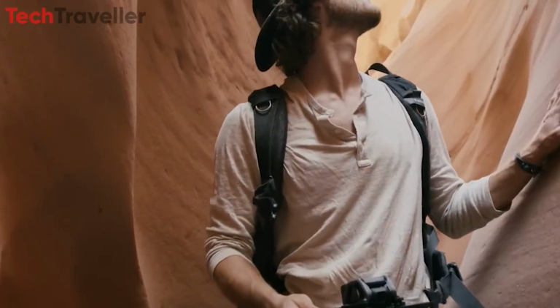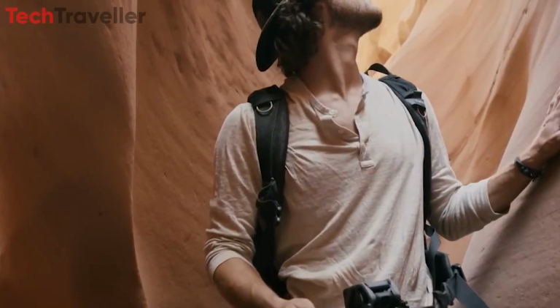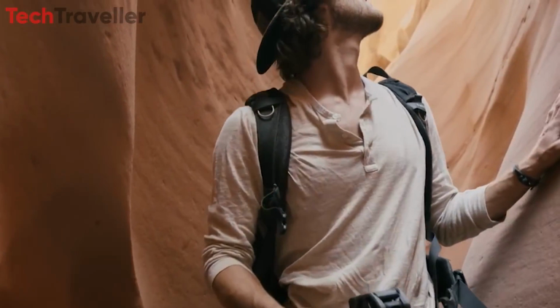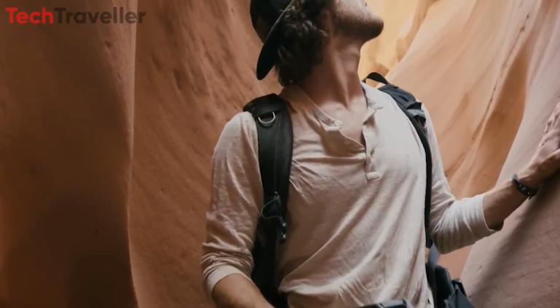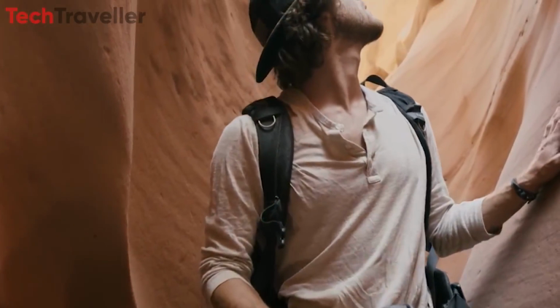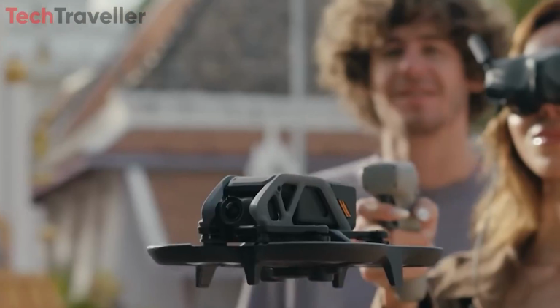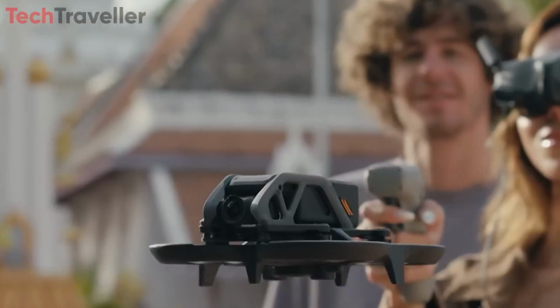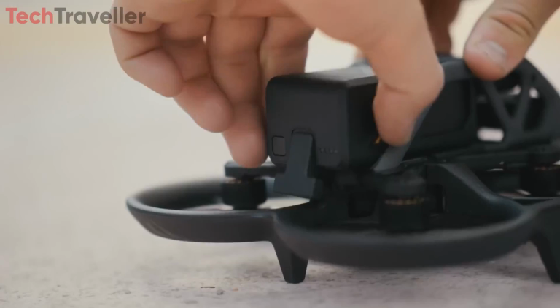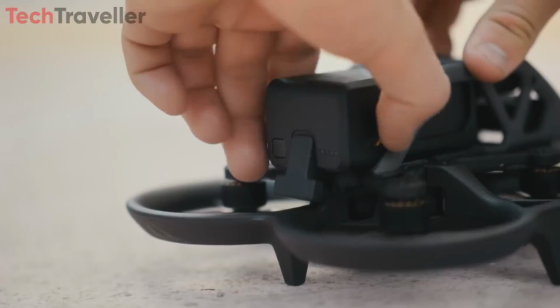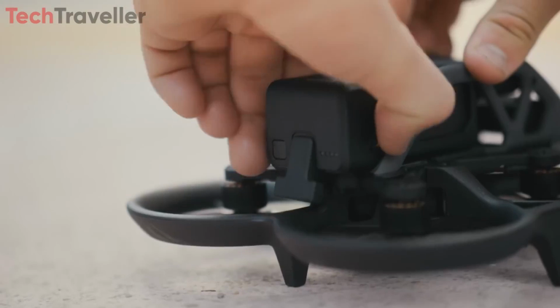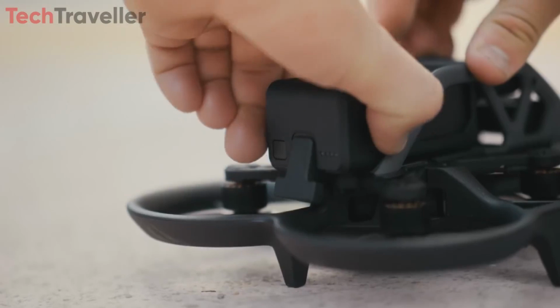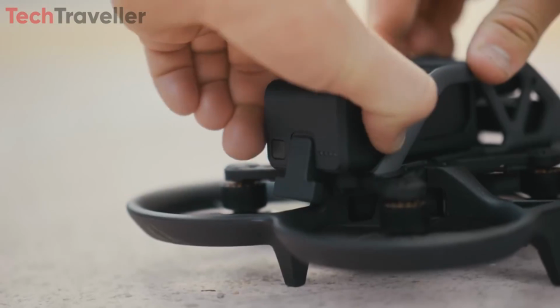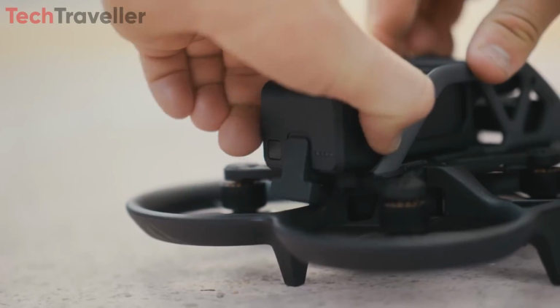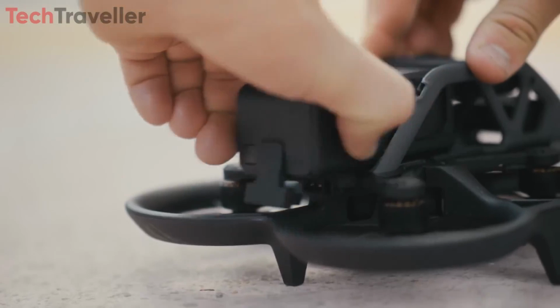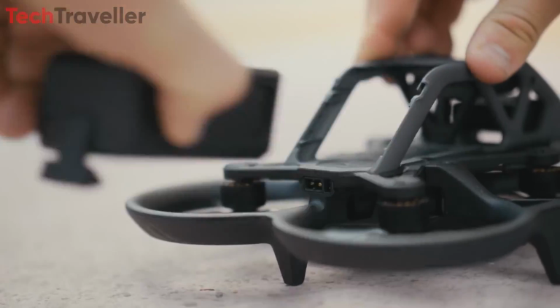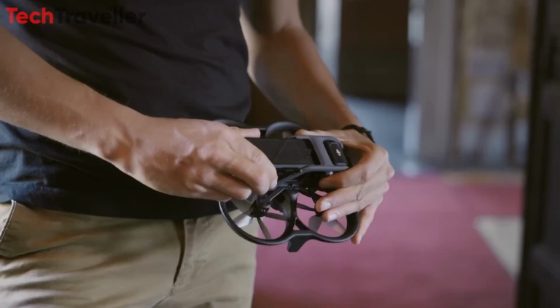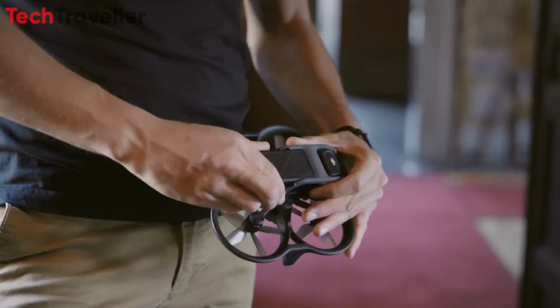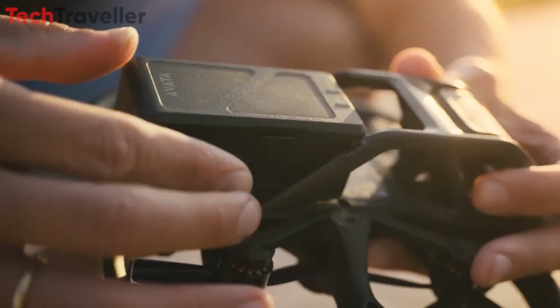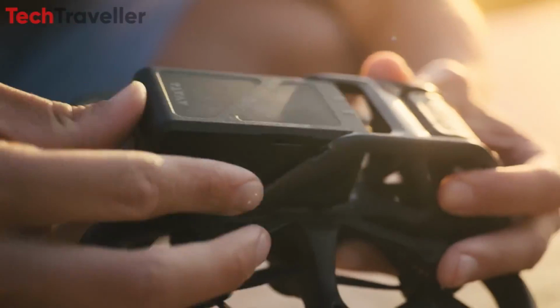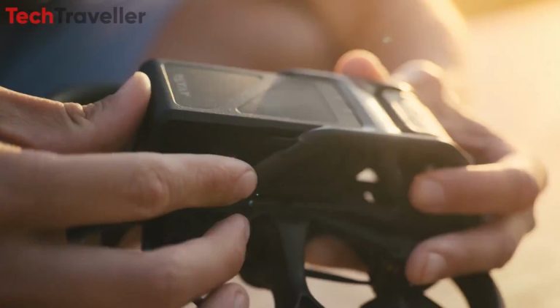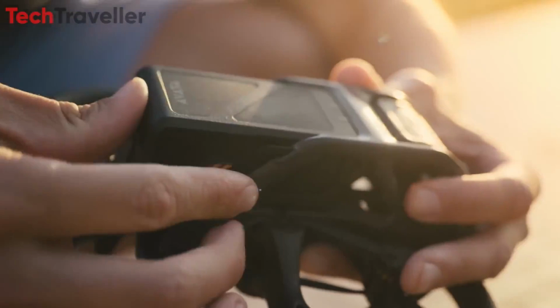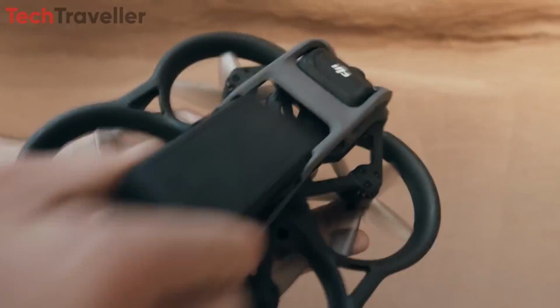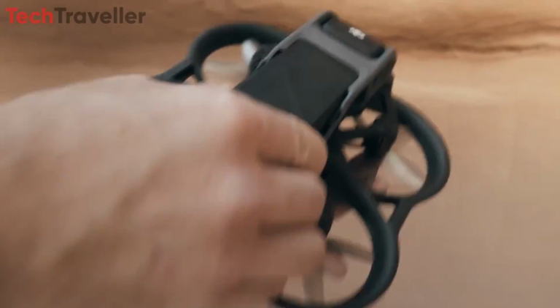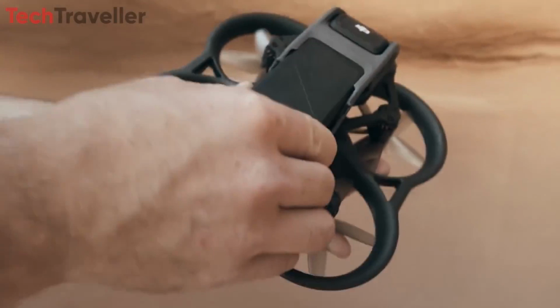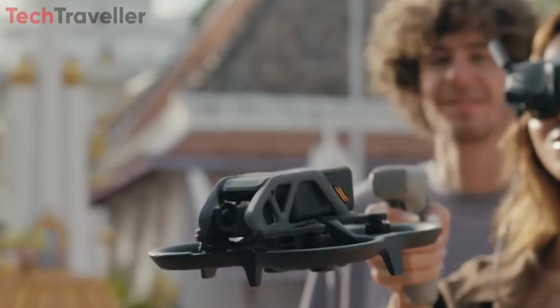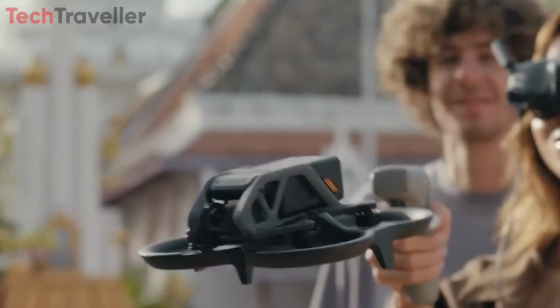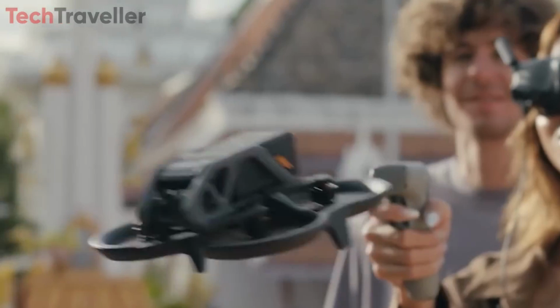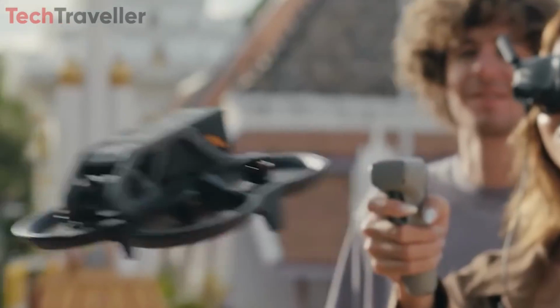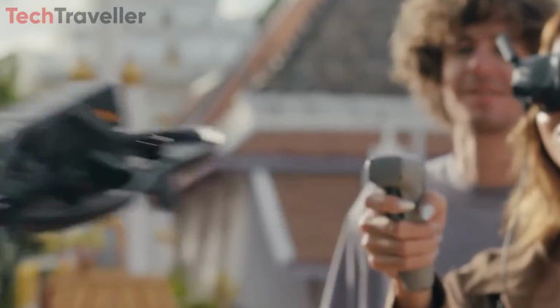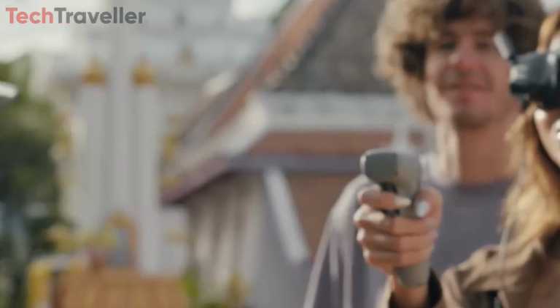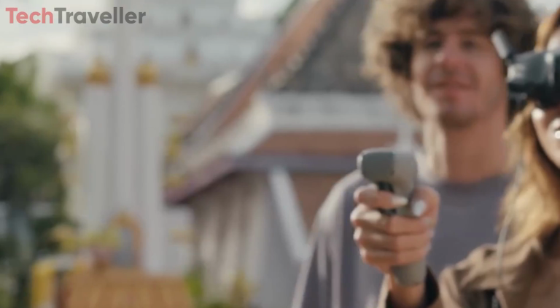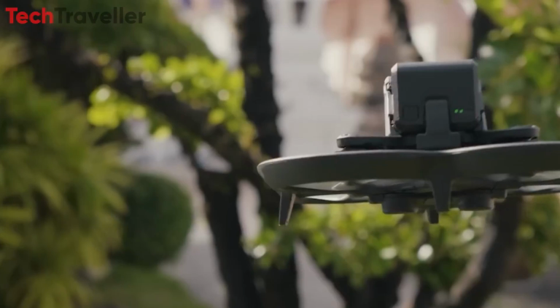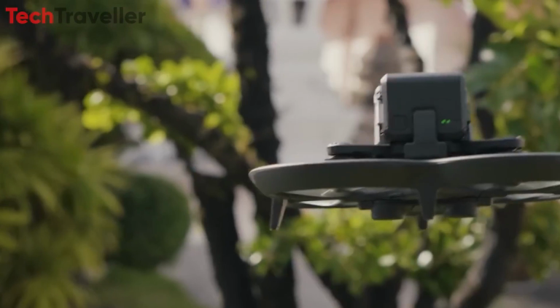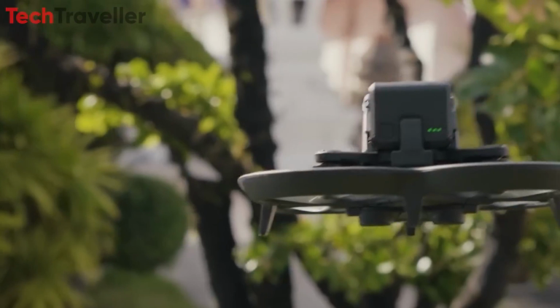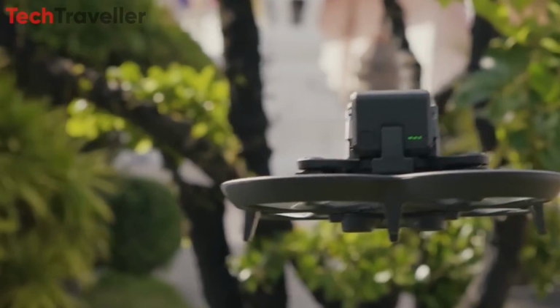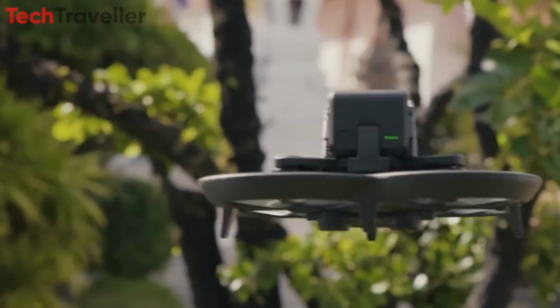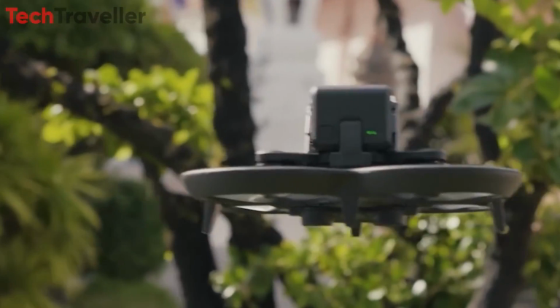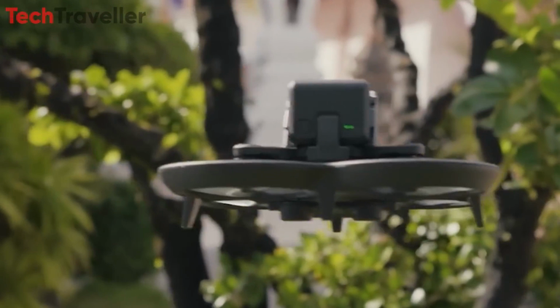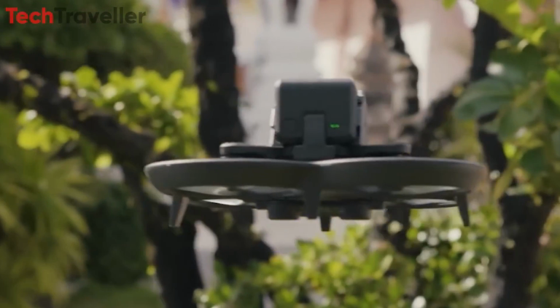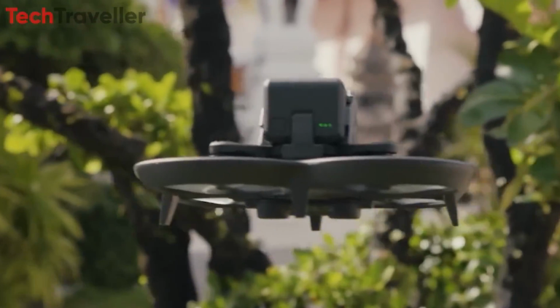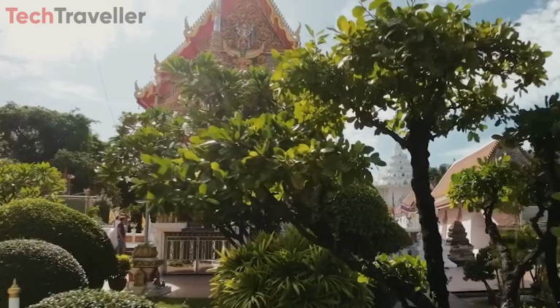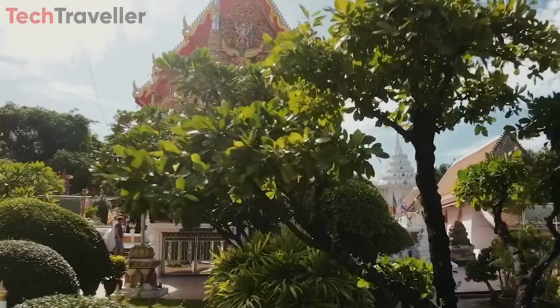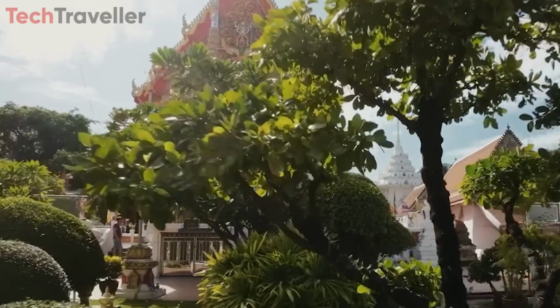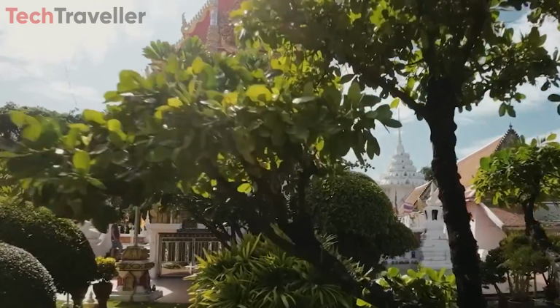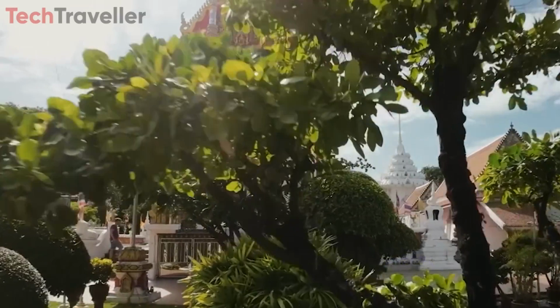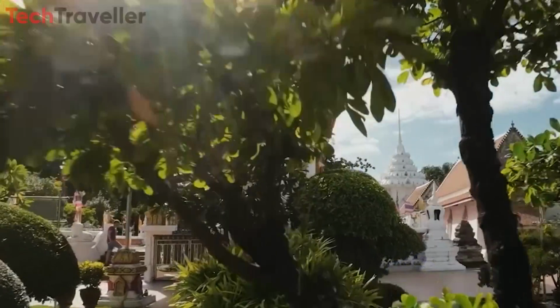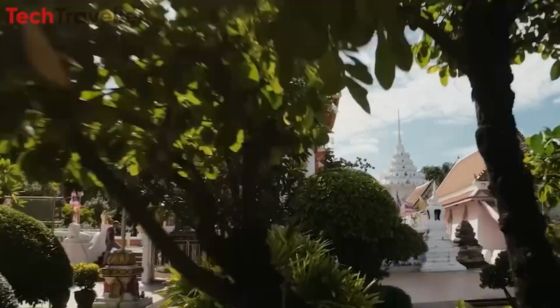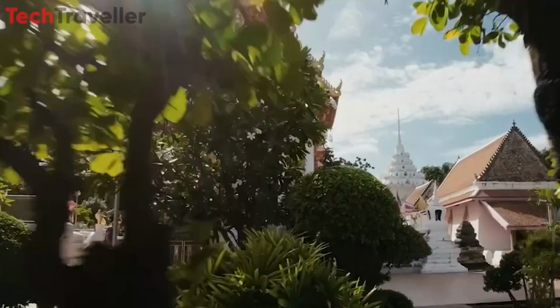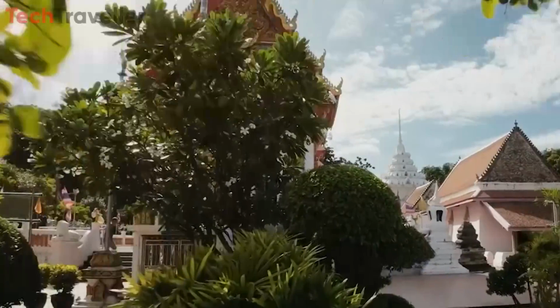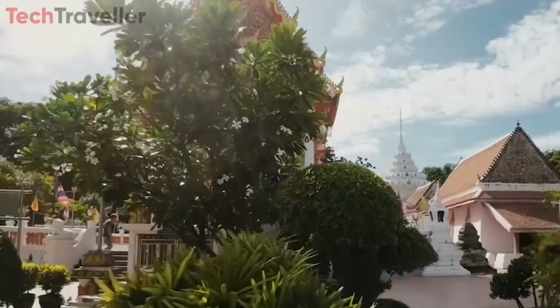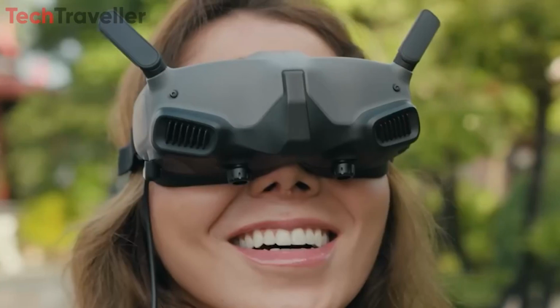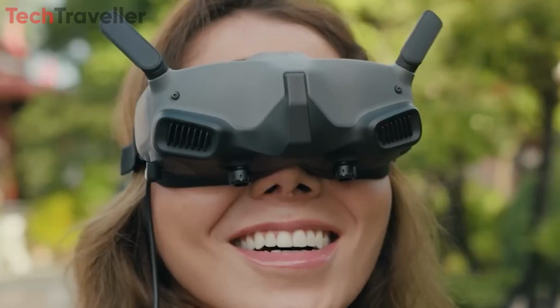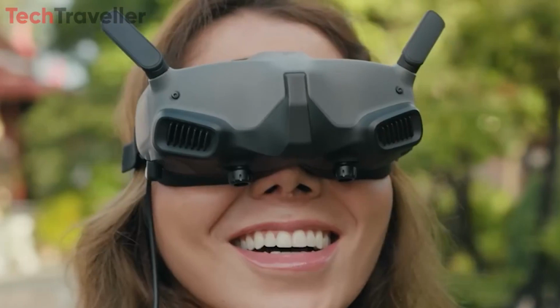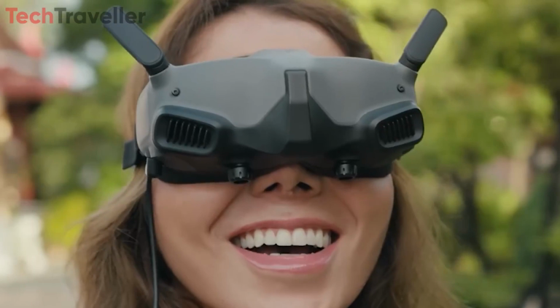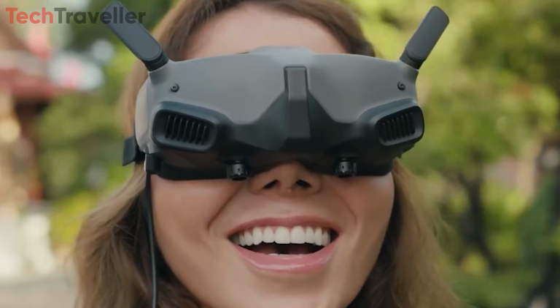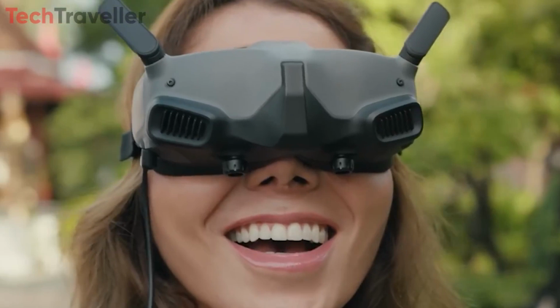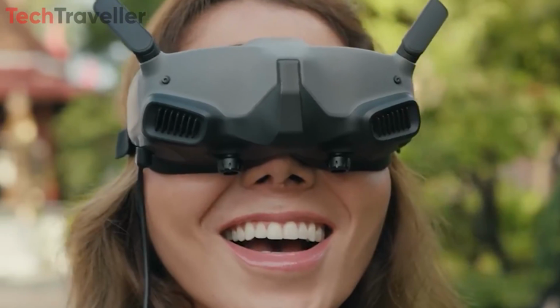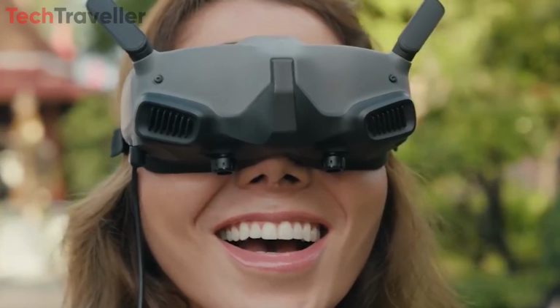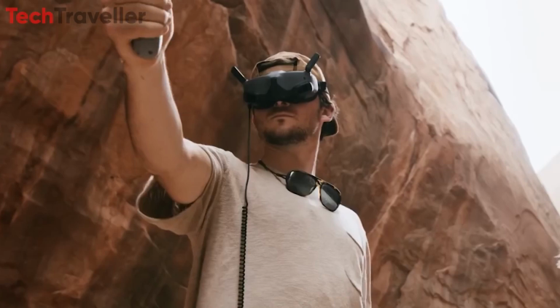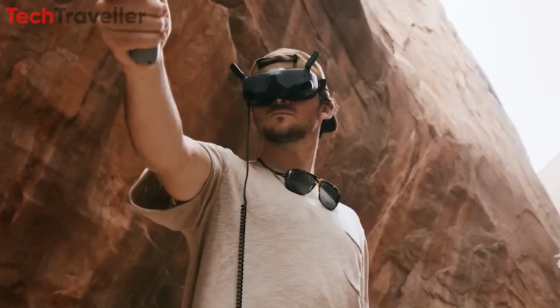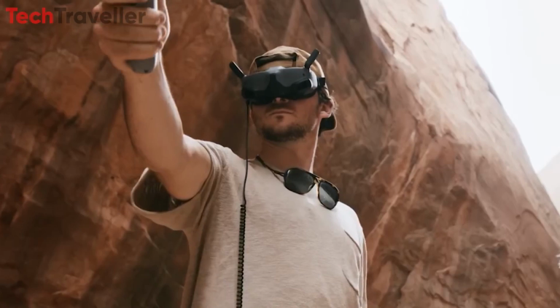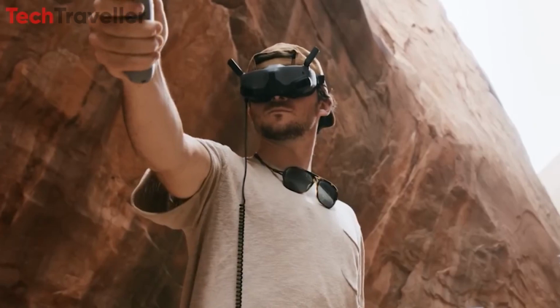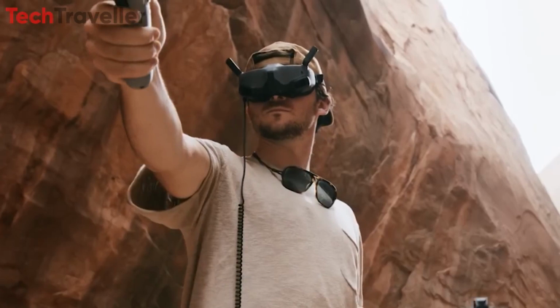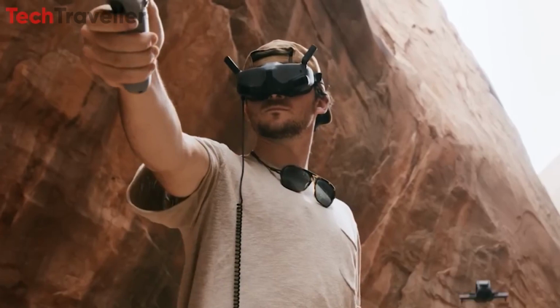With a flight time of up to 30 minutes, powered by a robust 3,400 mAh battery, the Avata 2 offers ample time to capture stunning aerial footage and photos.